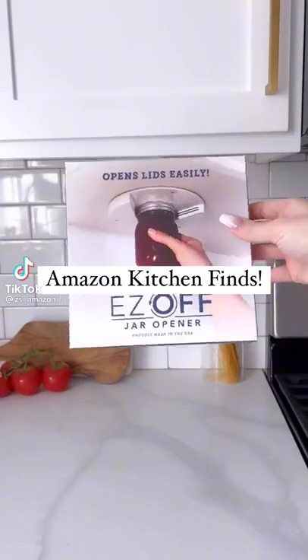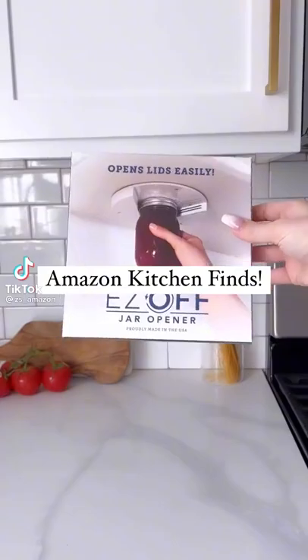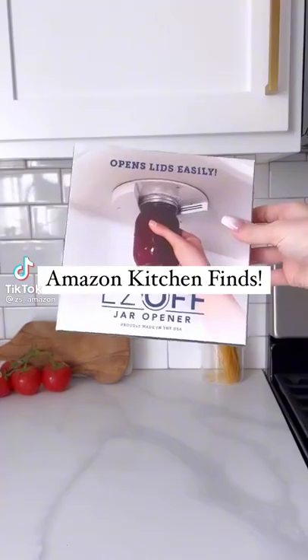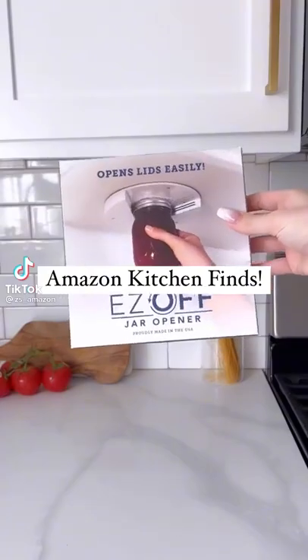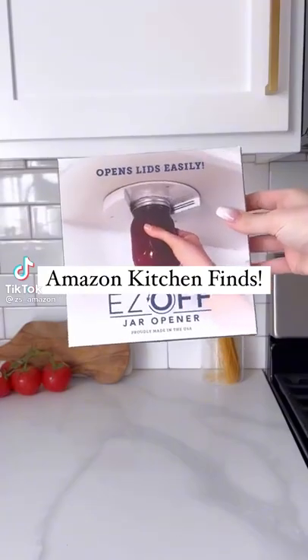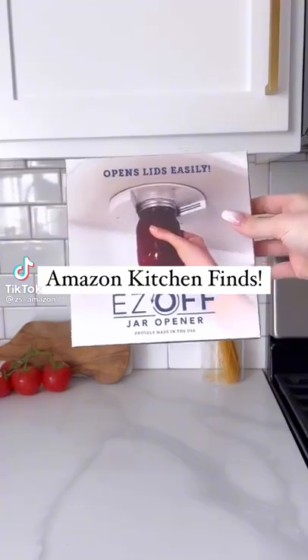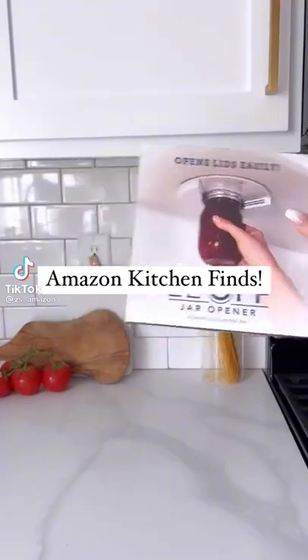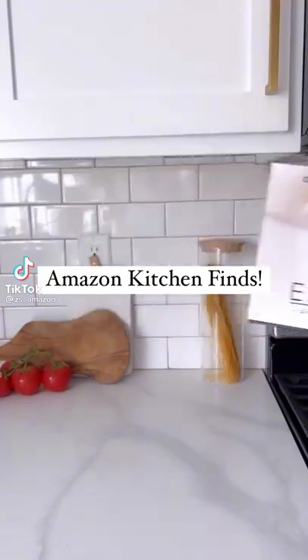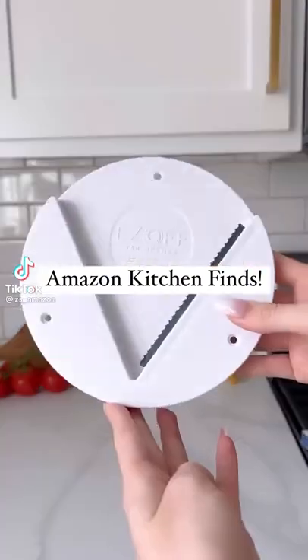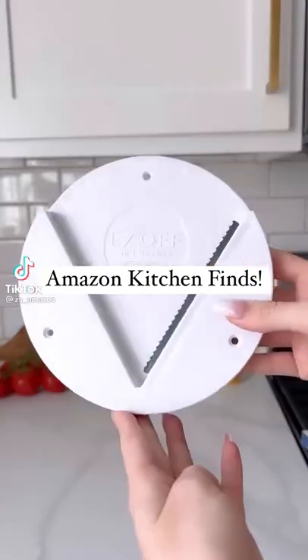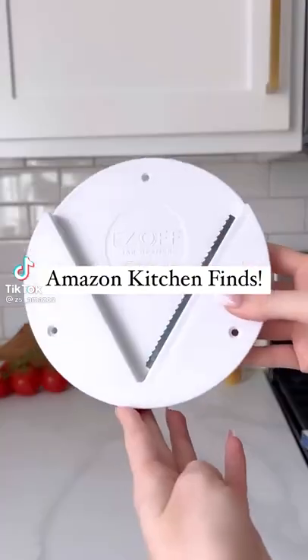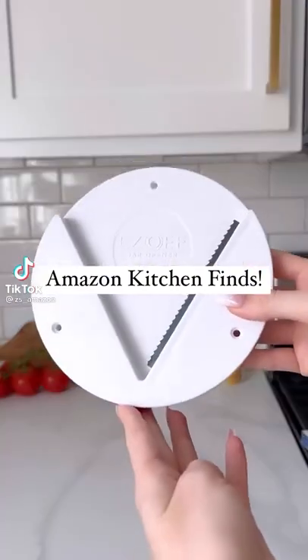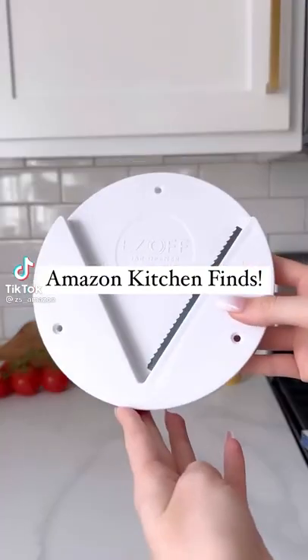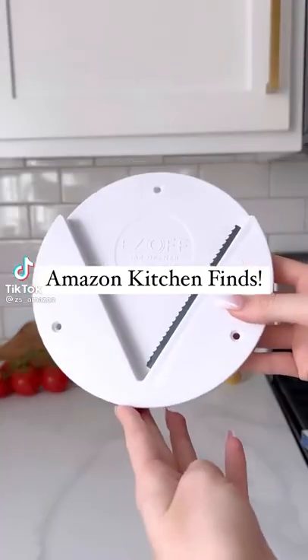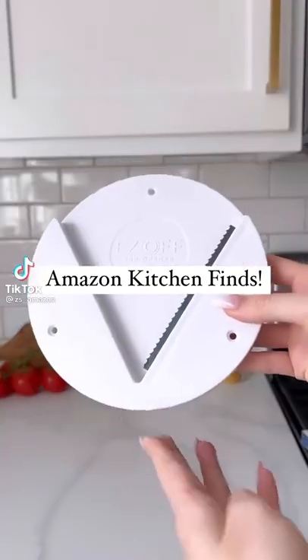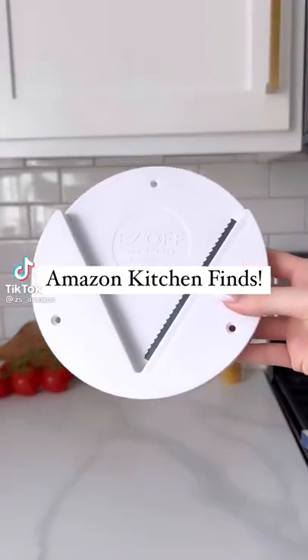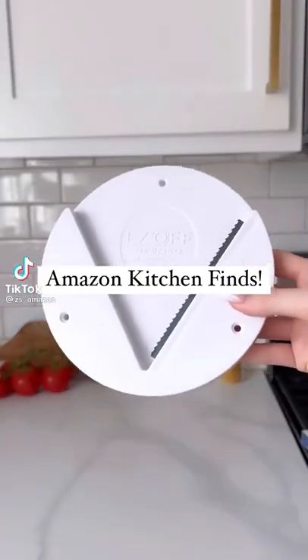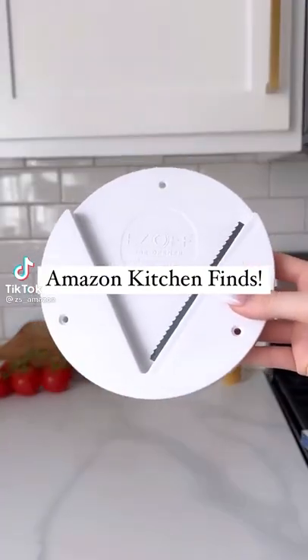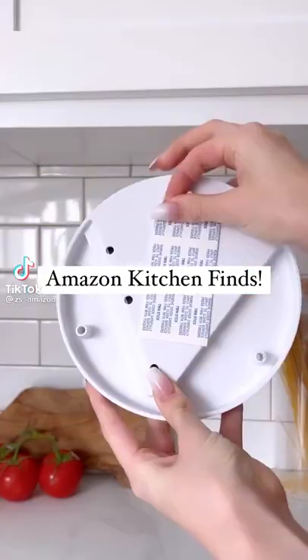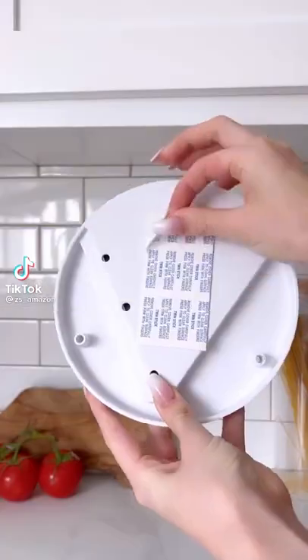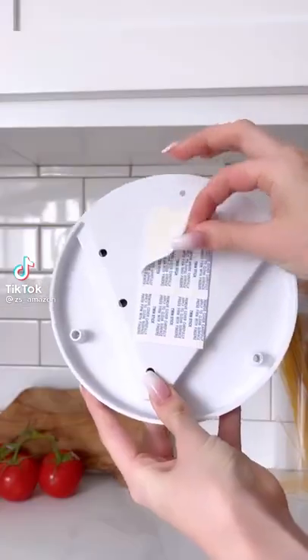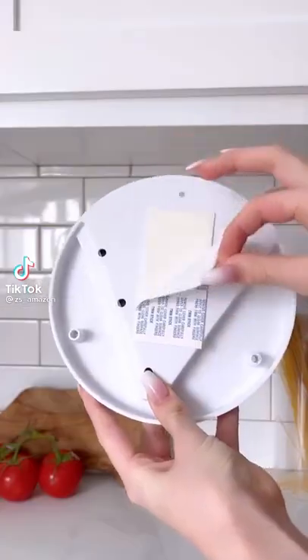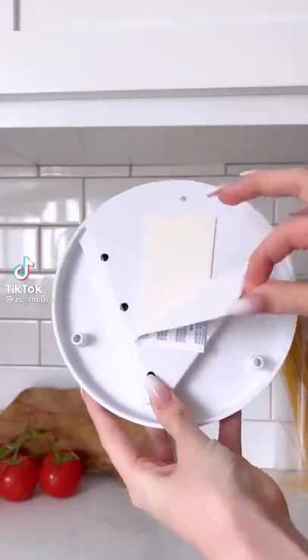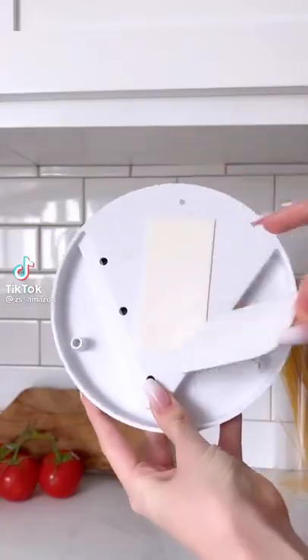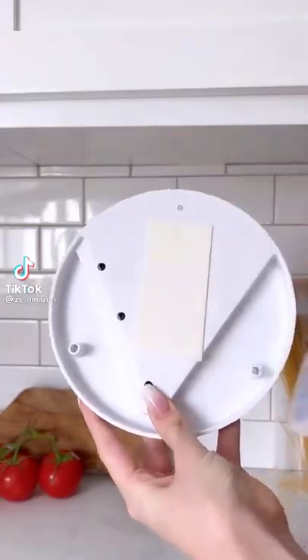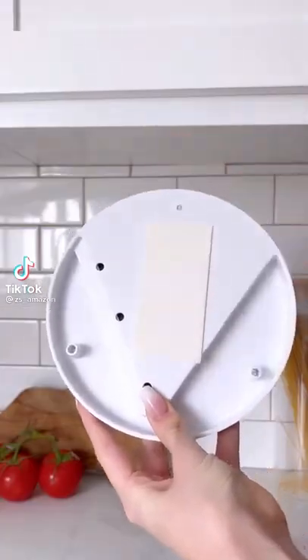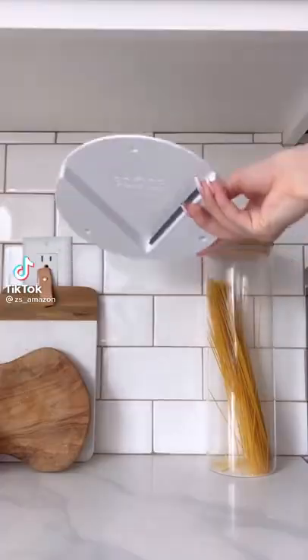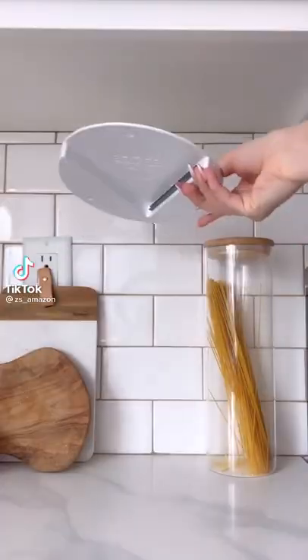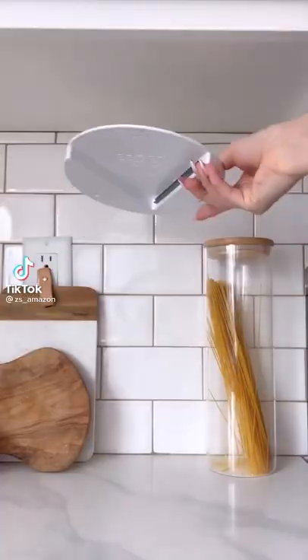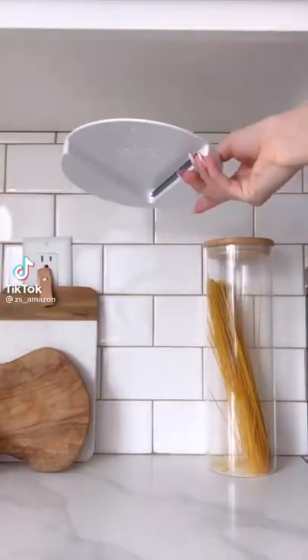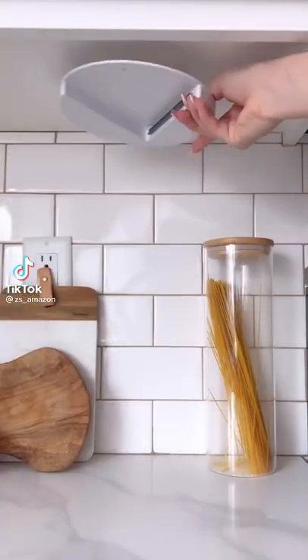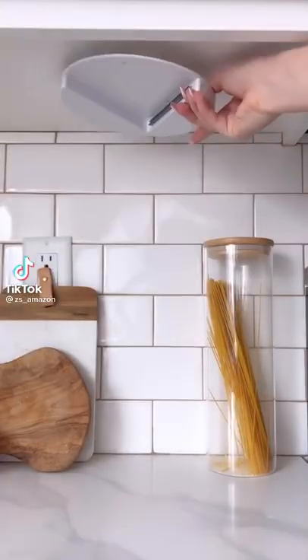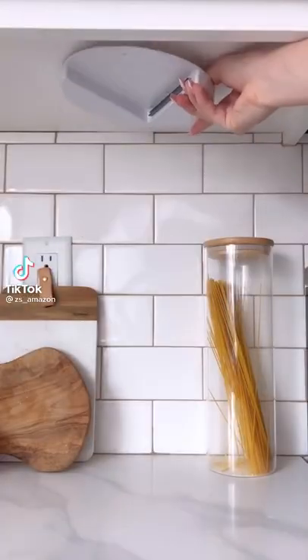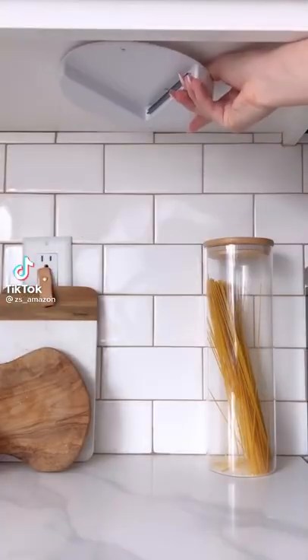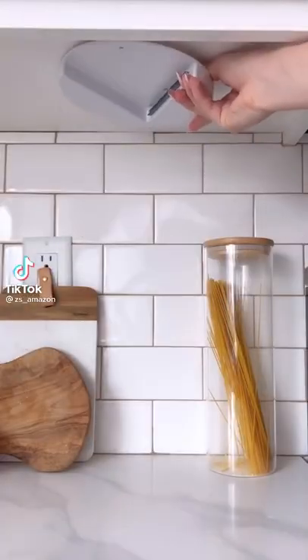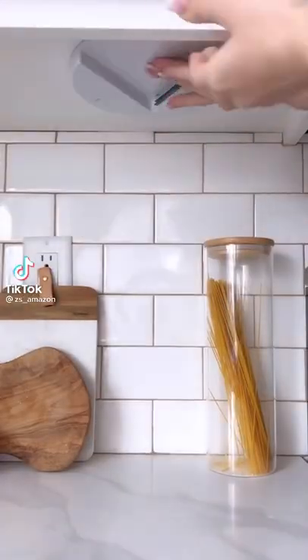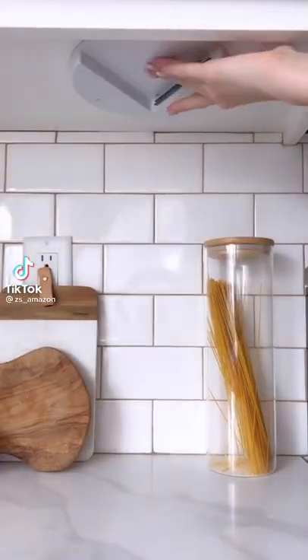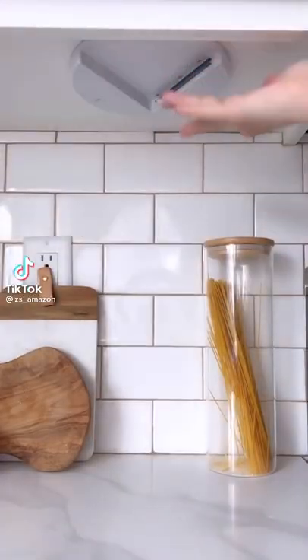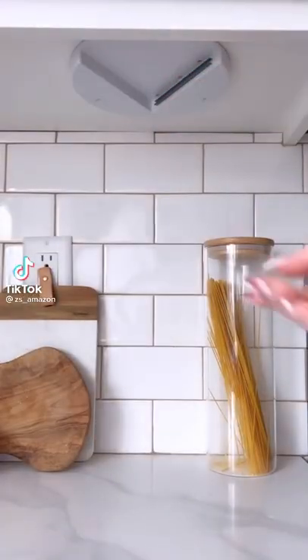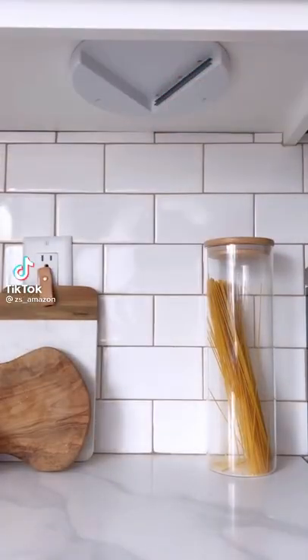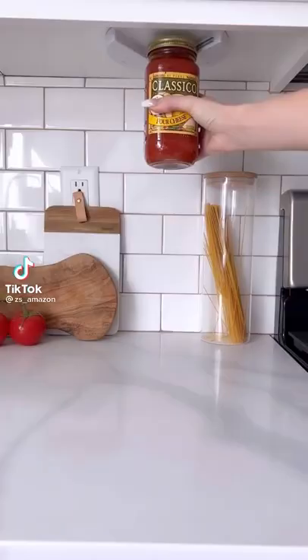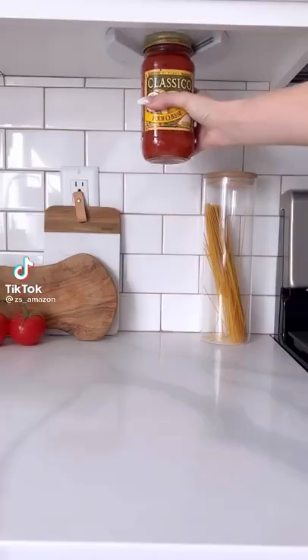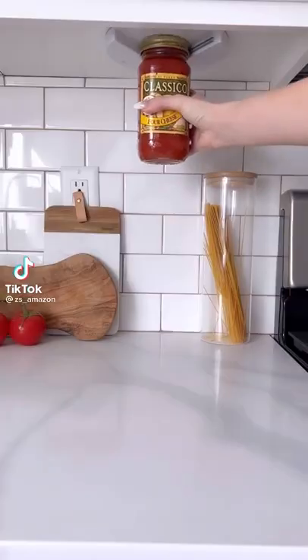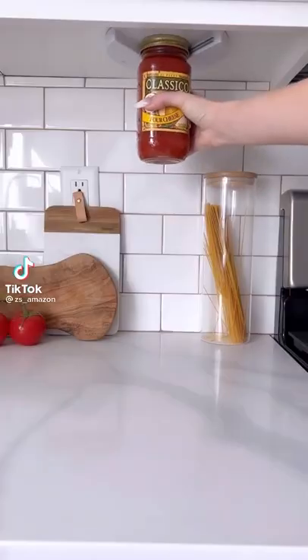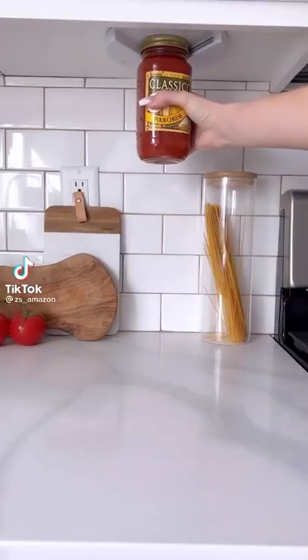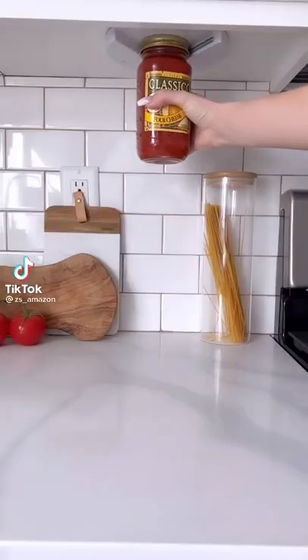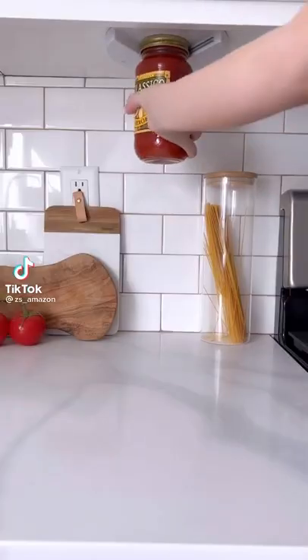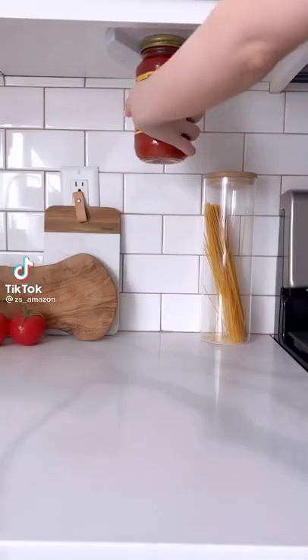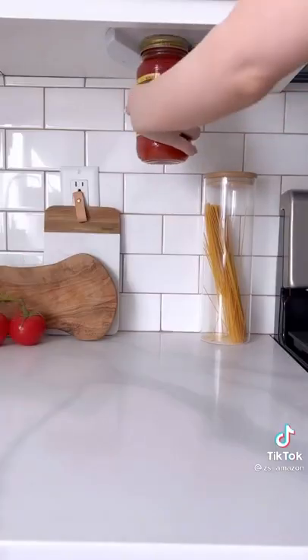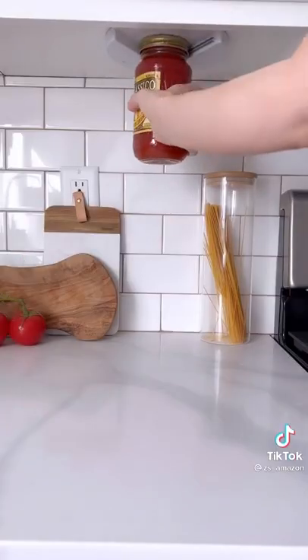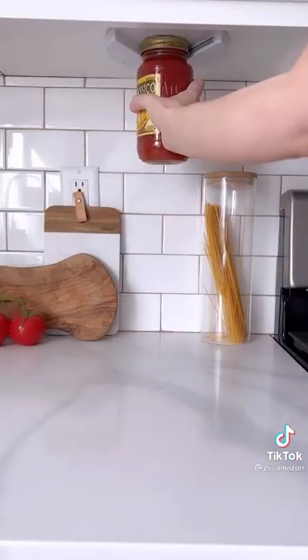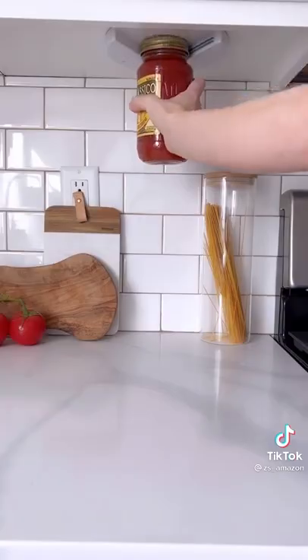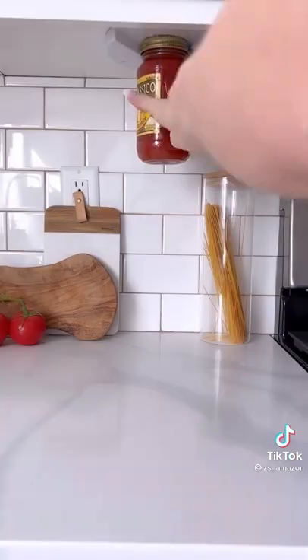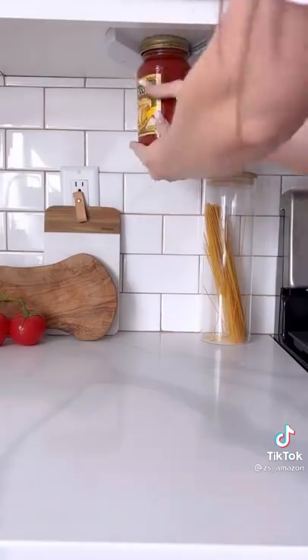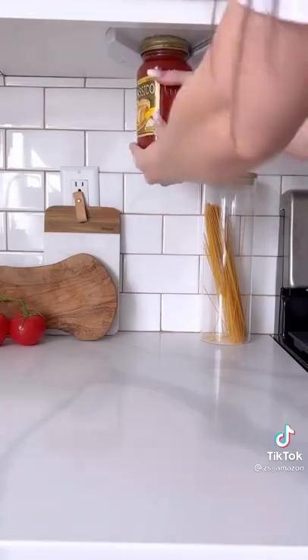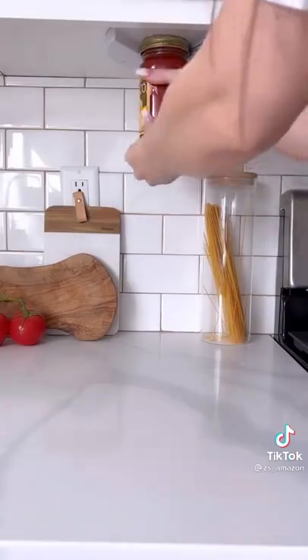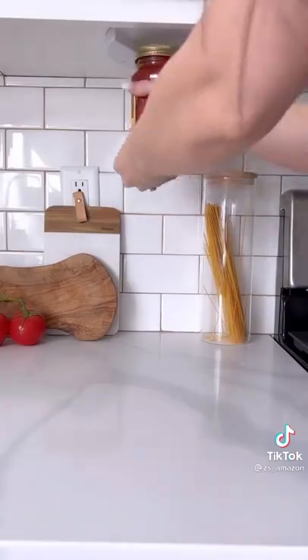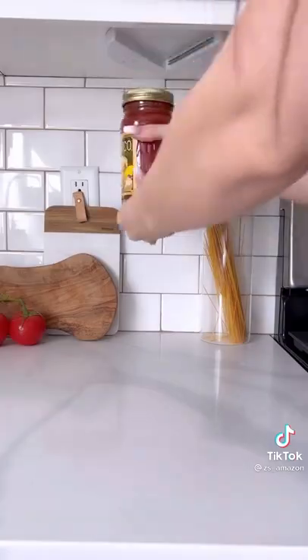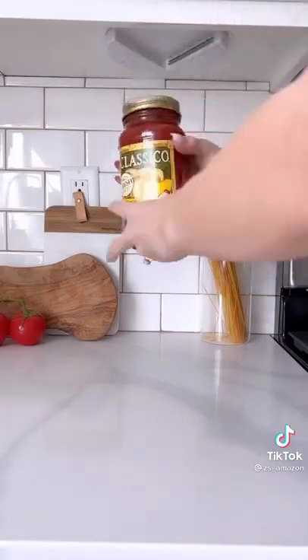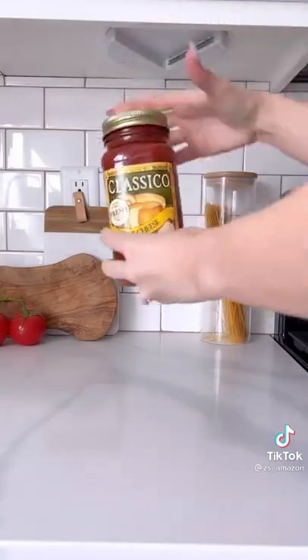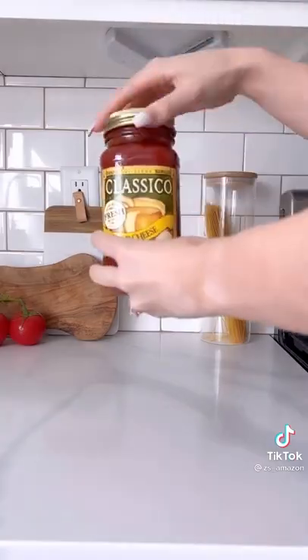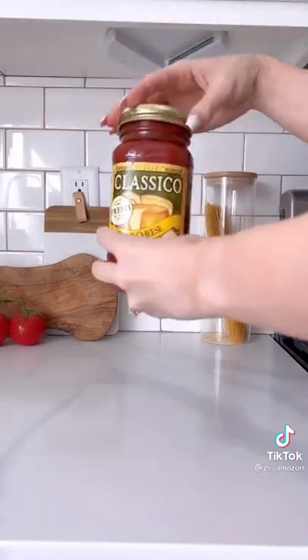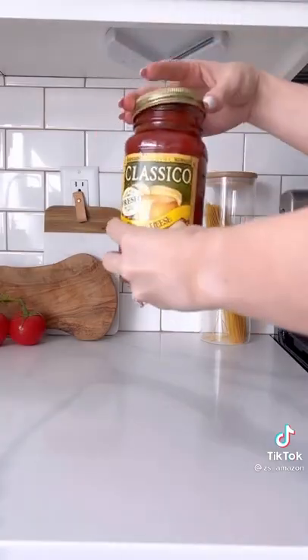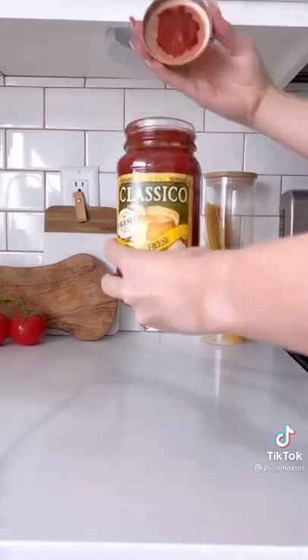Amazon Kitchen Finds. First is this jar and lid opener. It installs in just a few seconds and sticks directly underneath your kitchen cabinets.